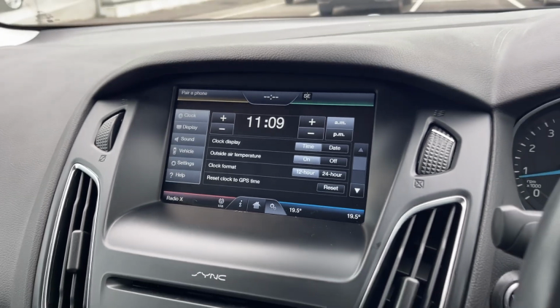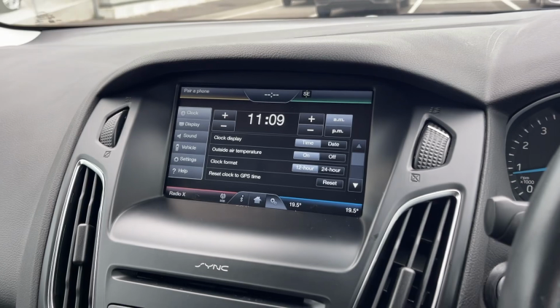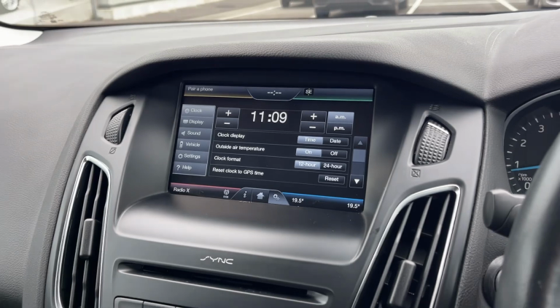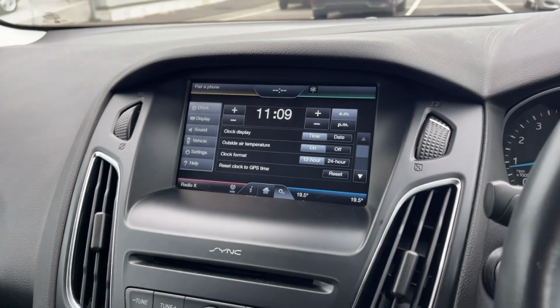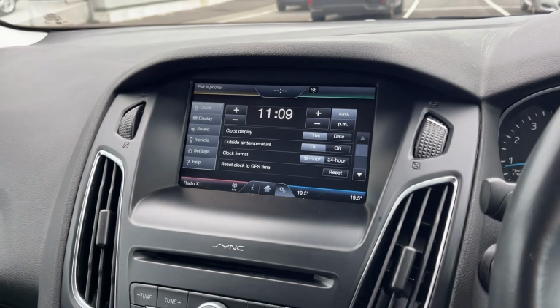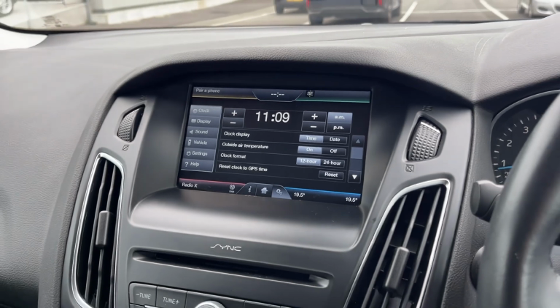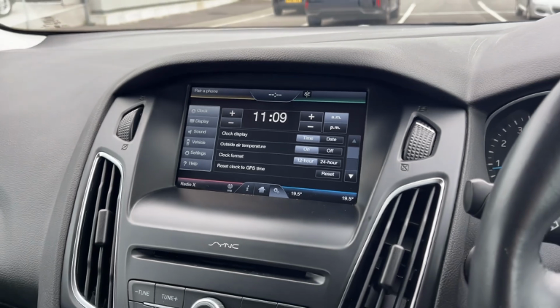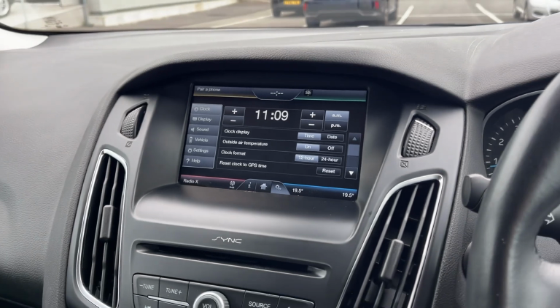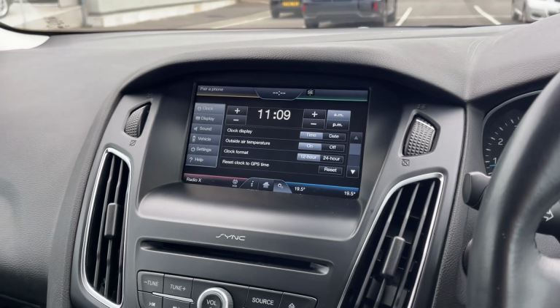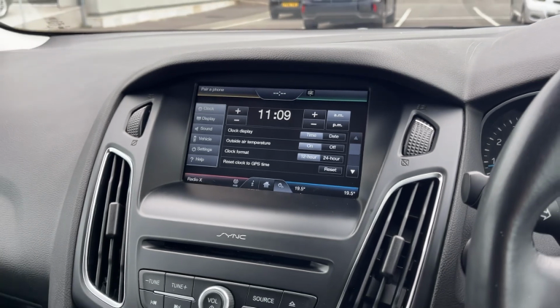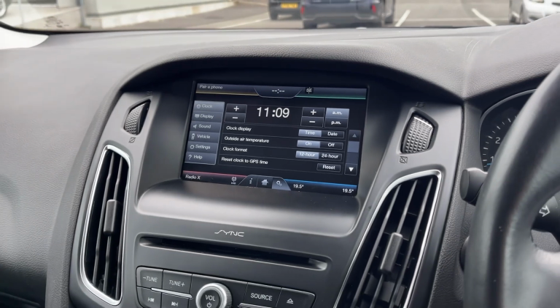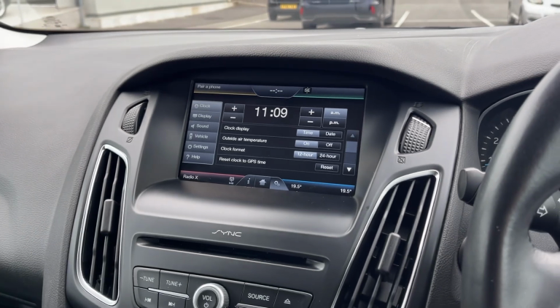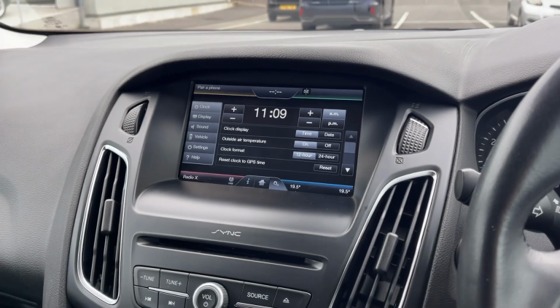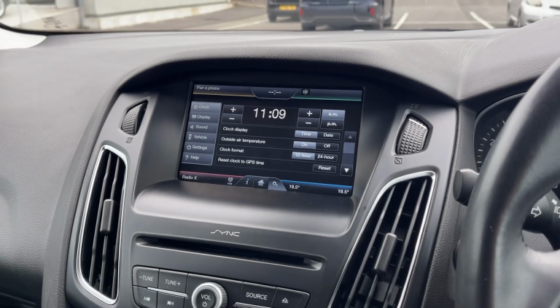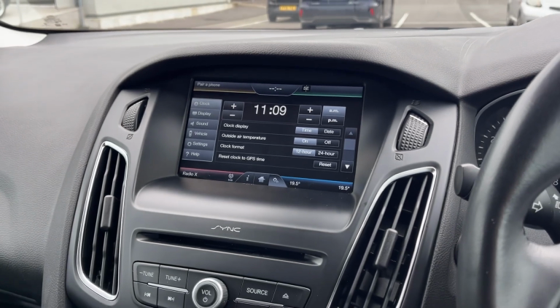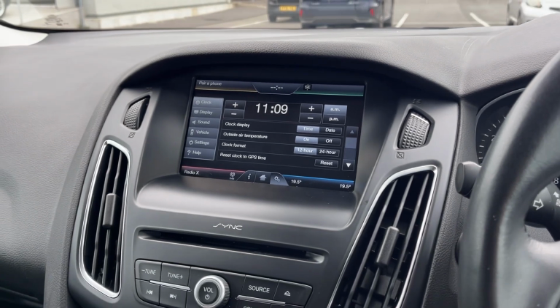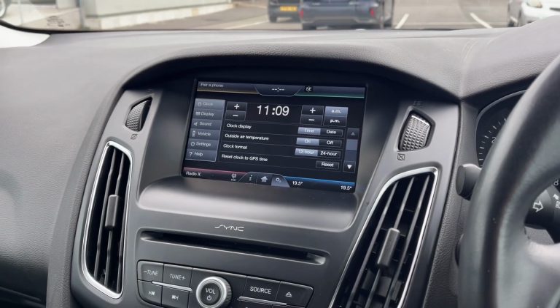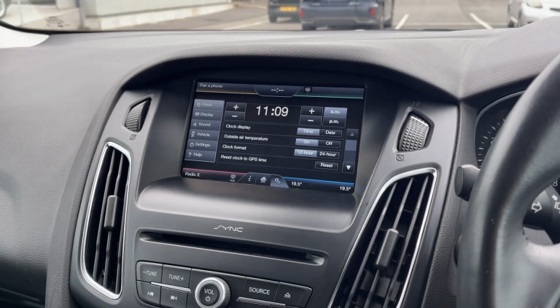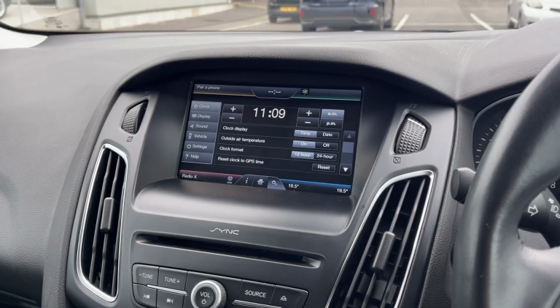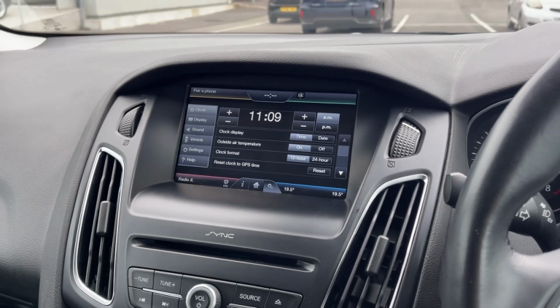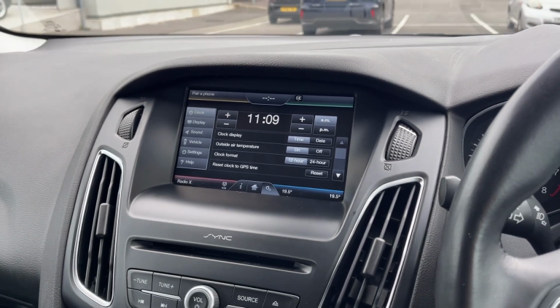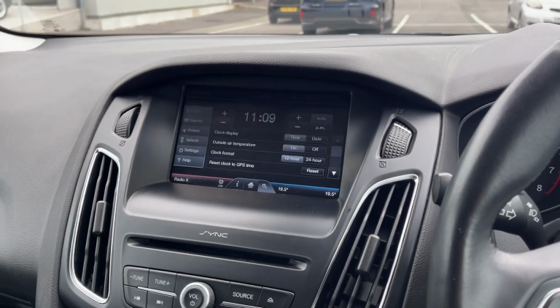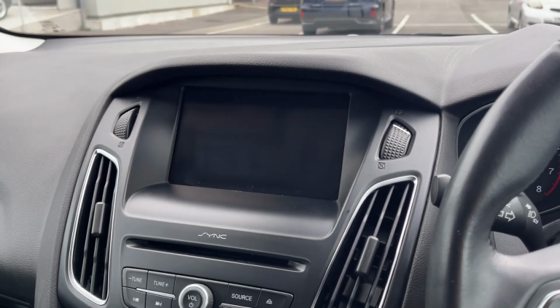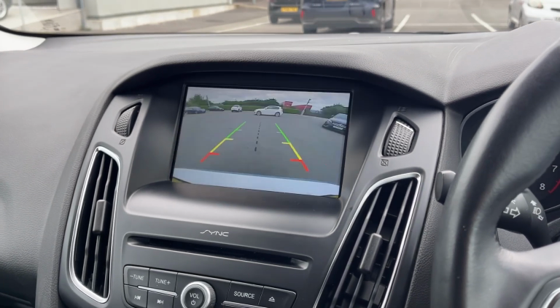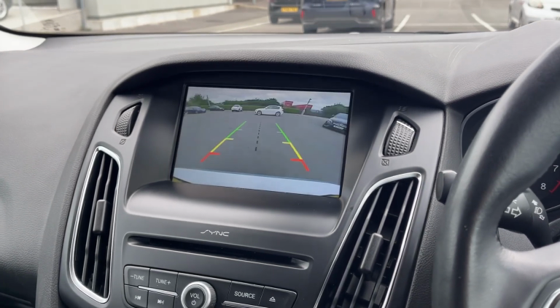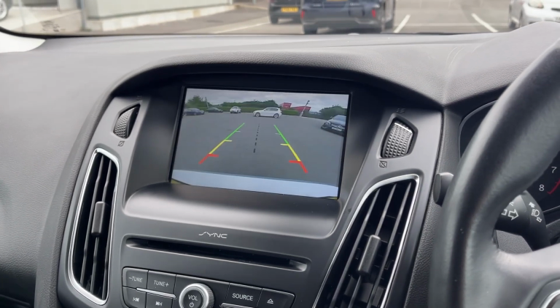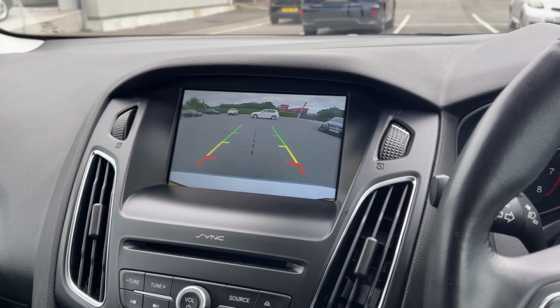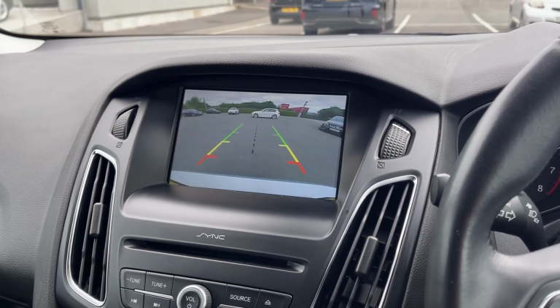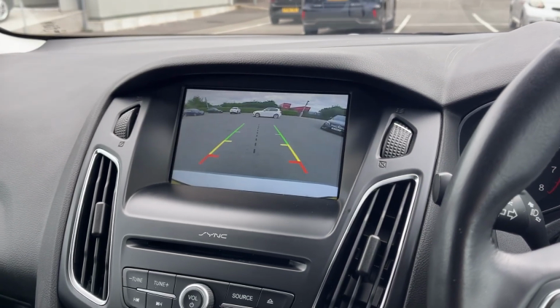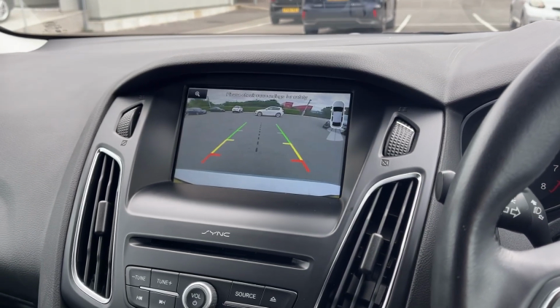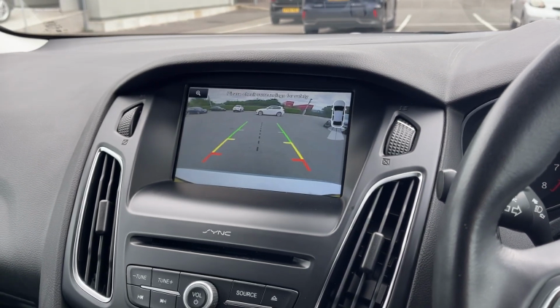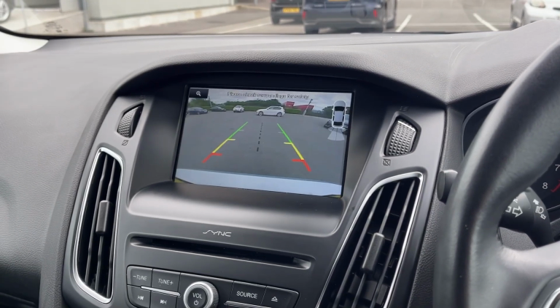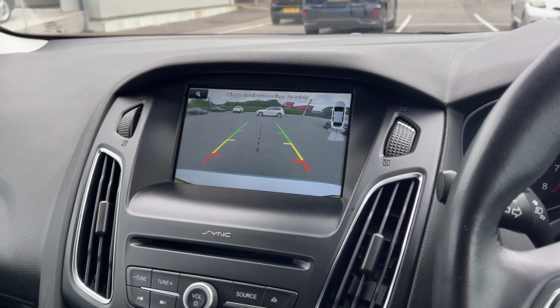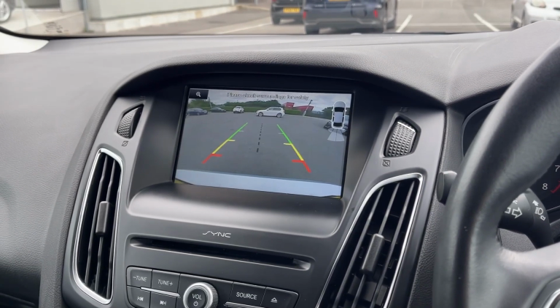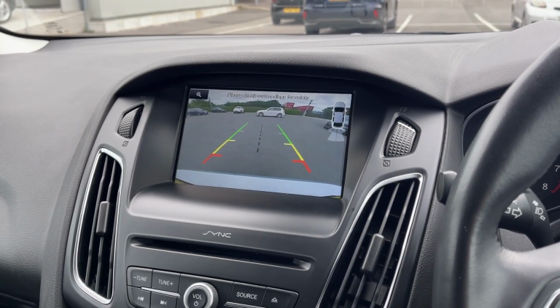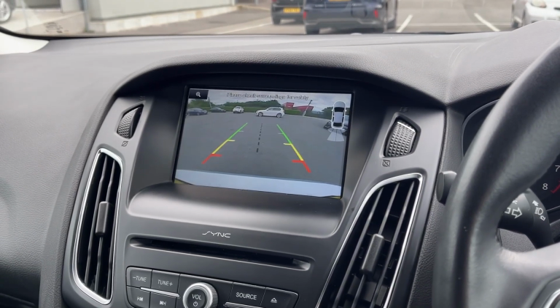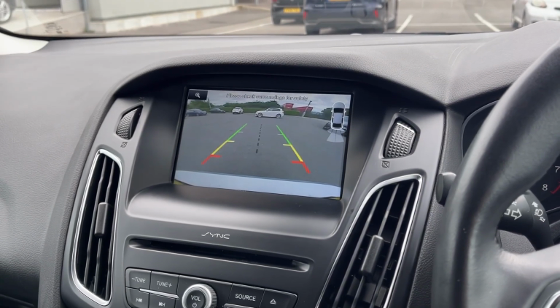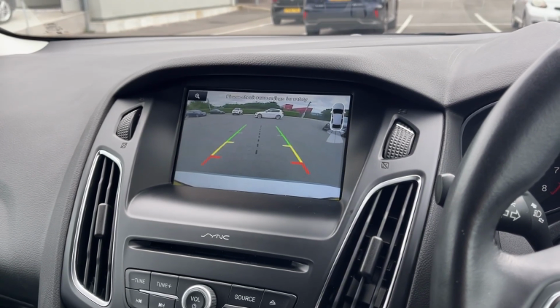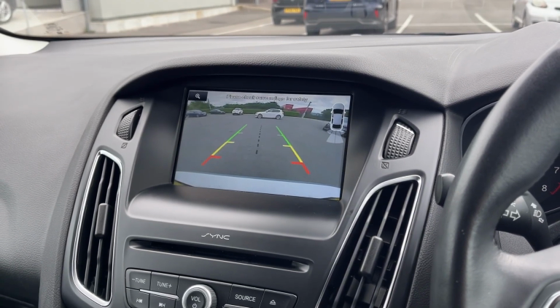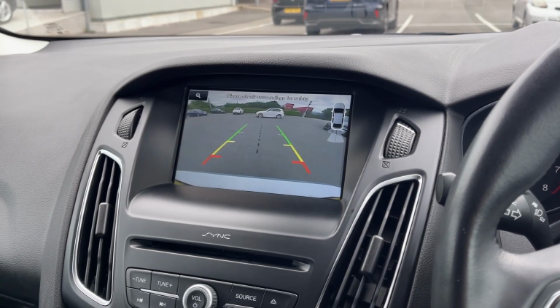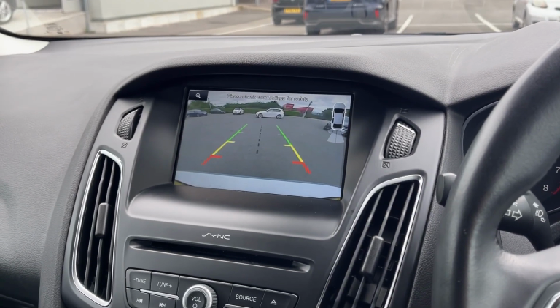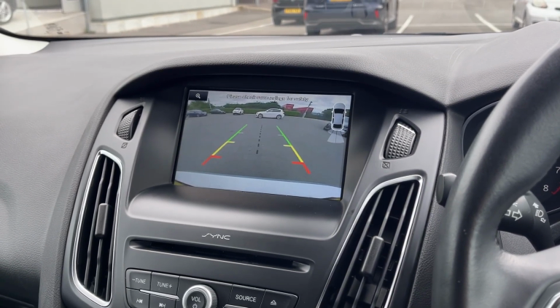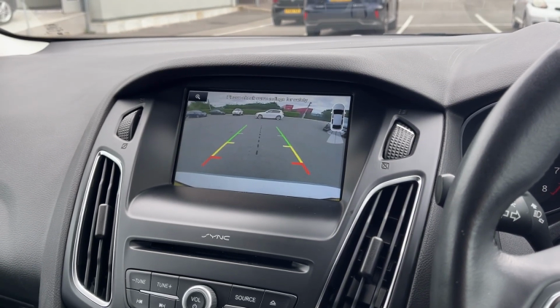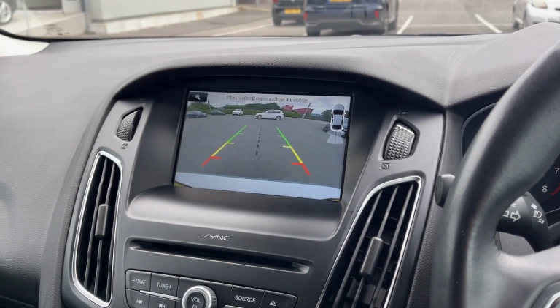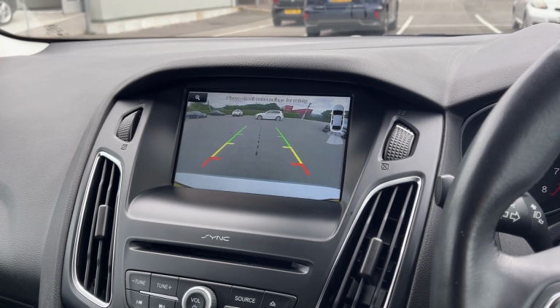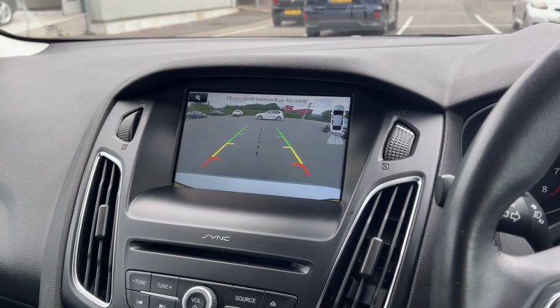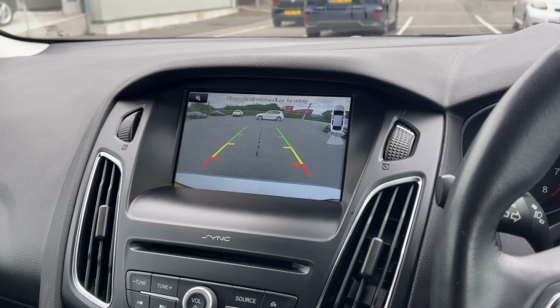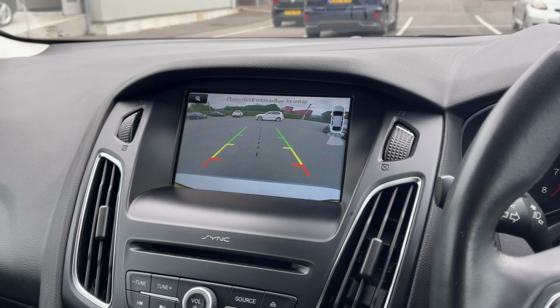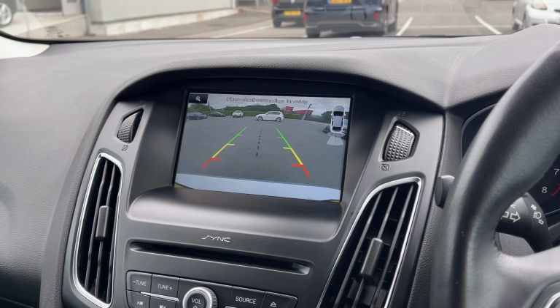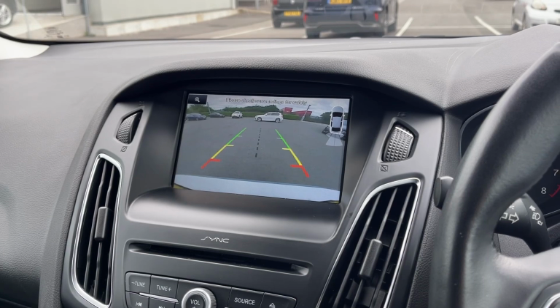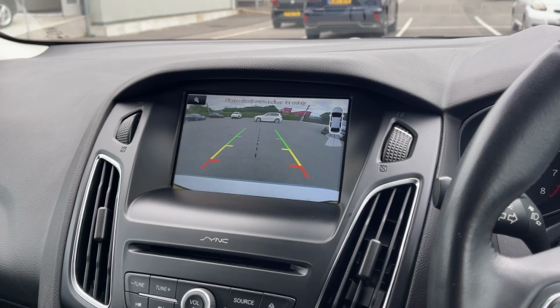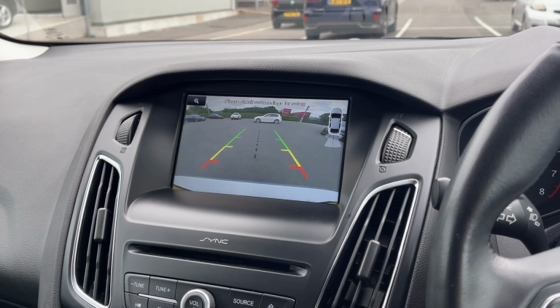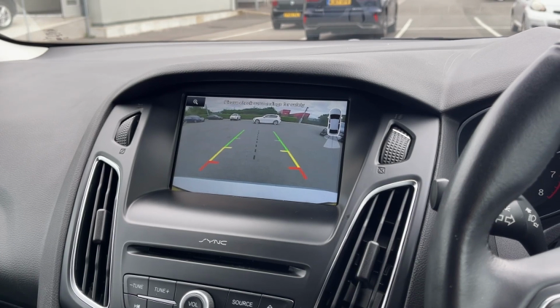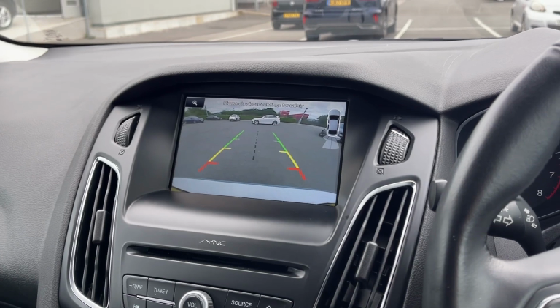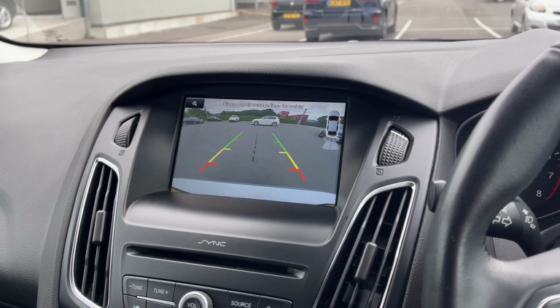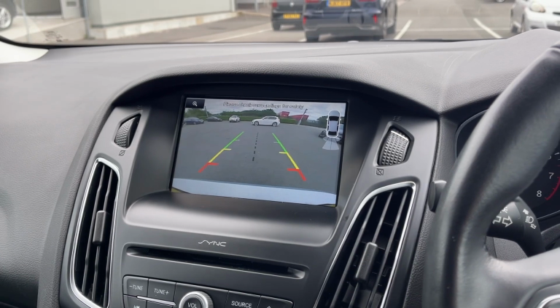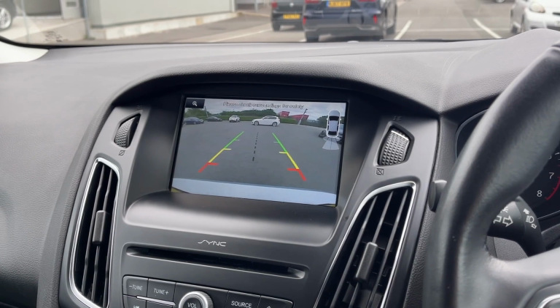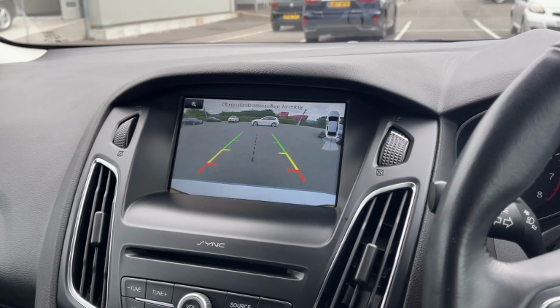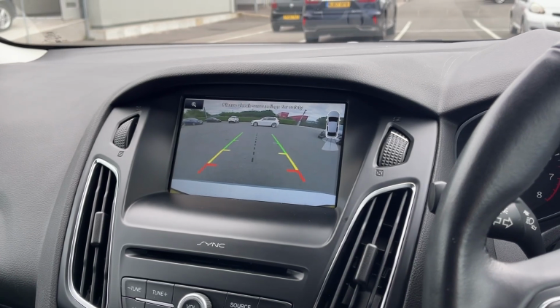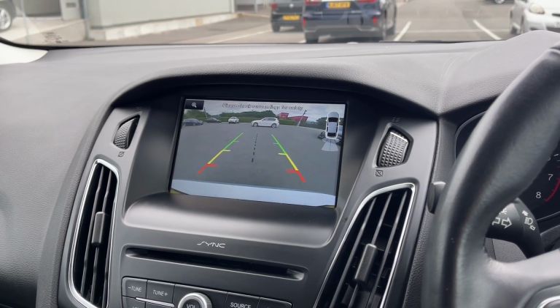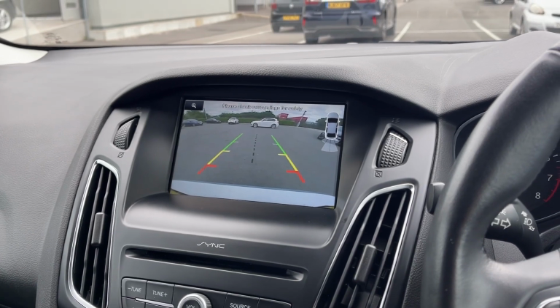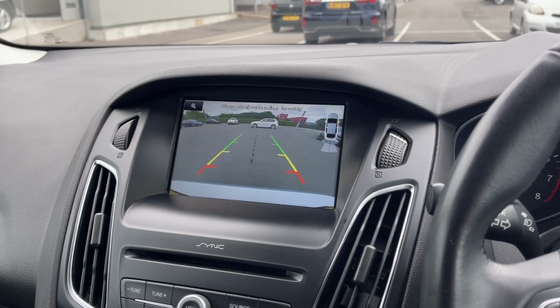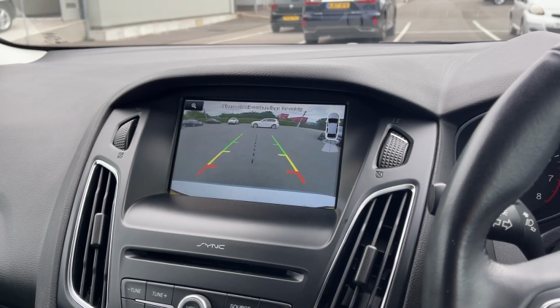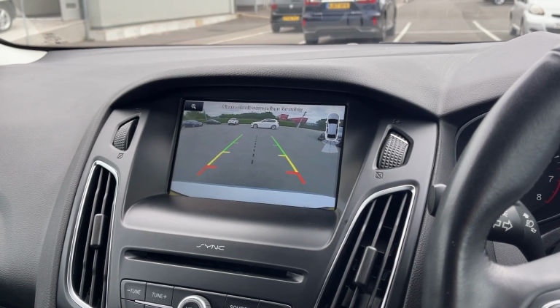Just going to pop the car into reverse for you here and it'll bring up the front and rear parking sensors and the rear view camera, which makes manoeuvres in this vehicle a whole lot easier.